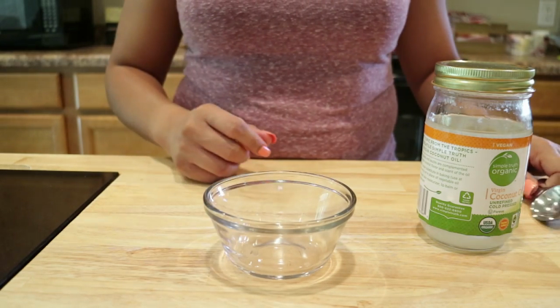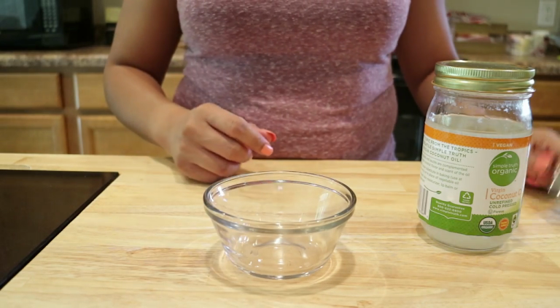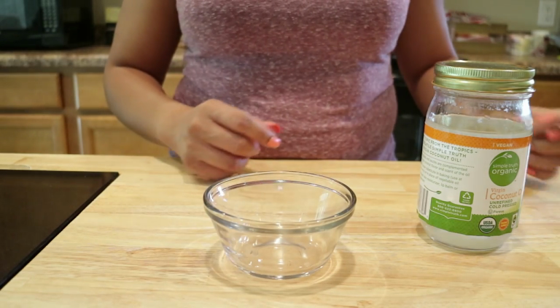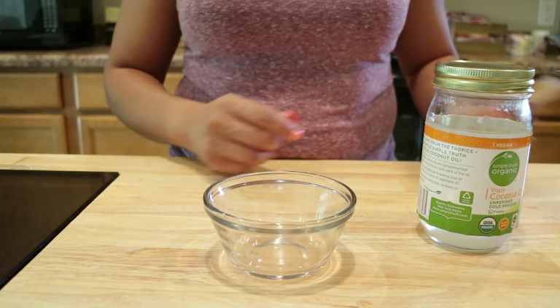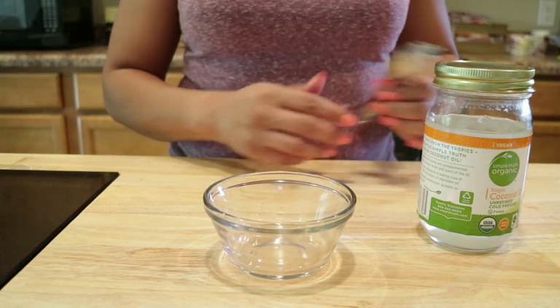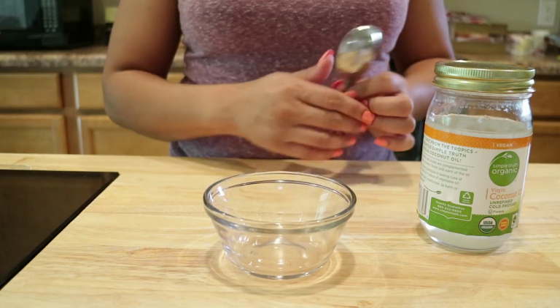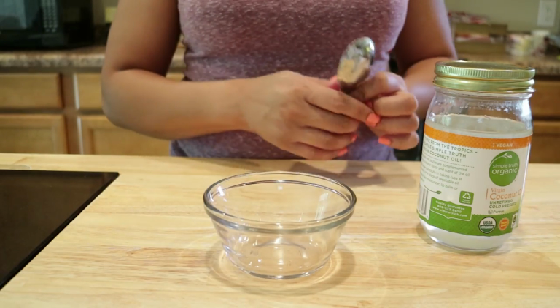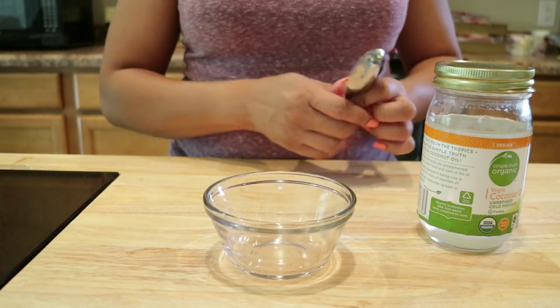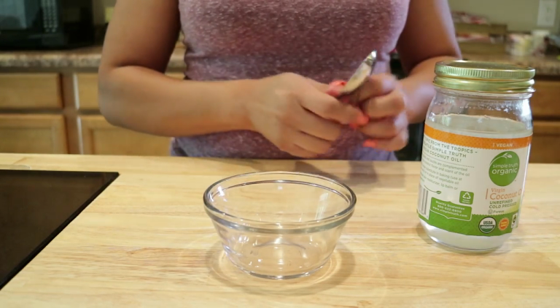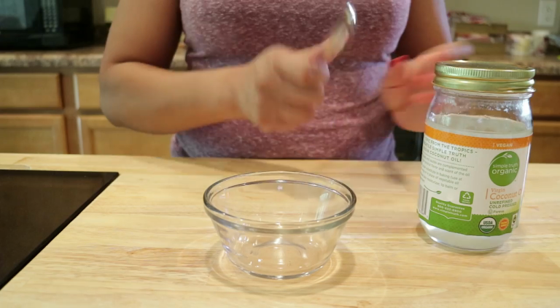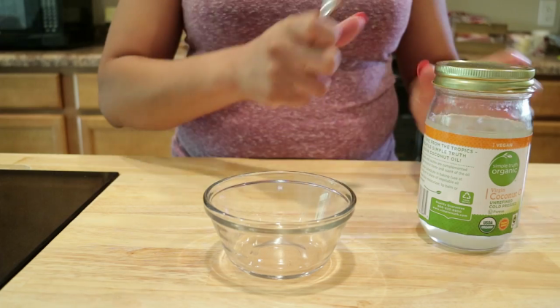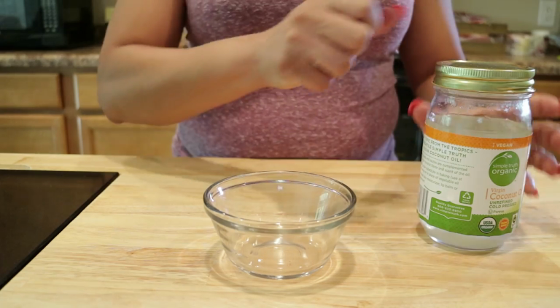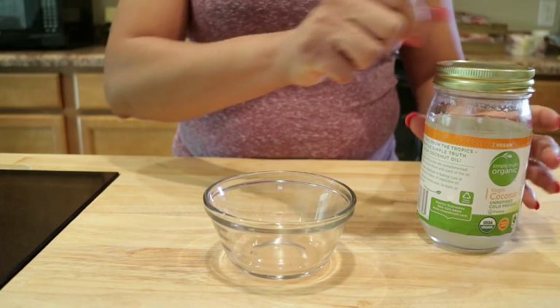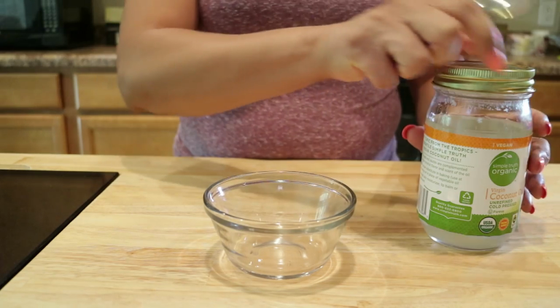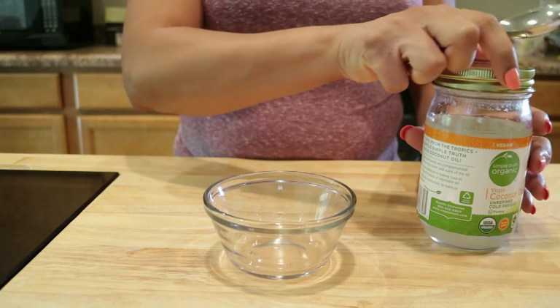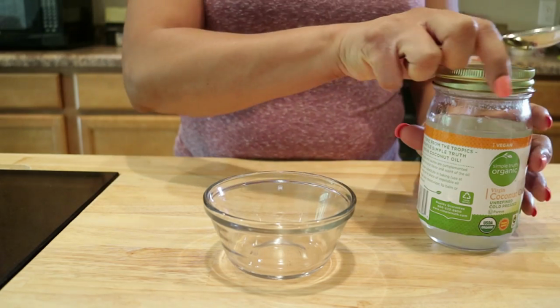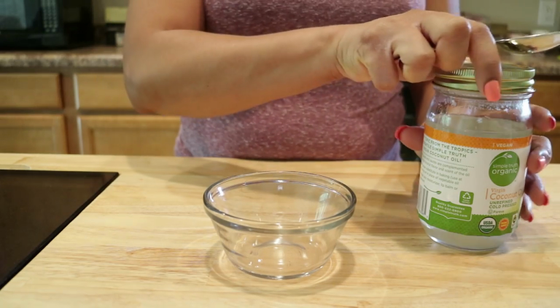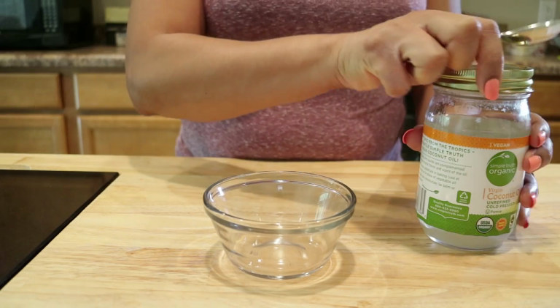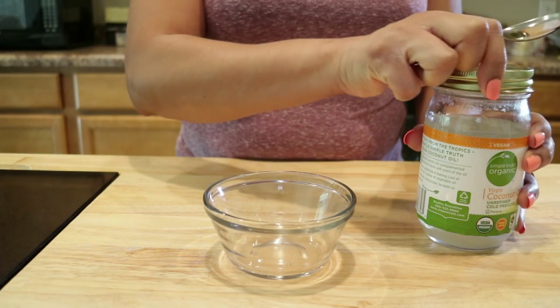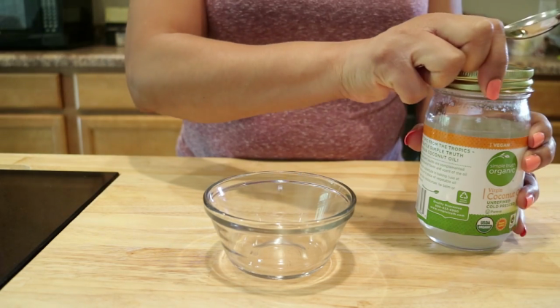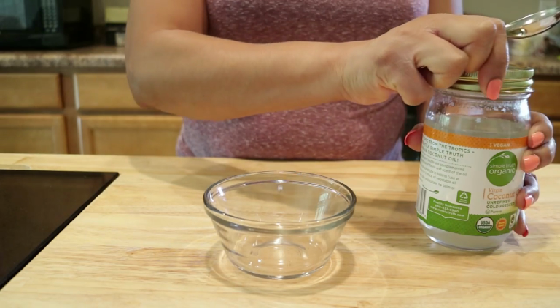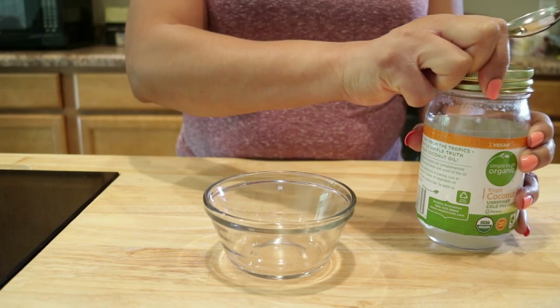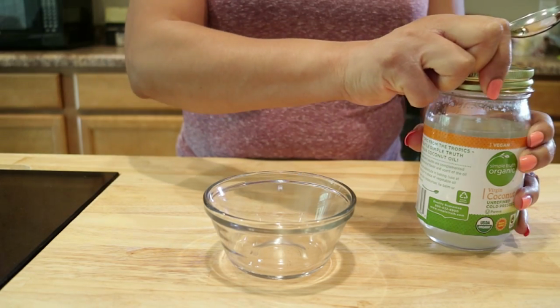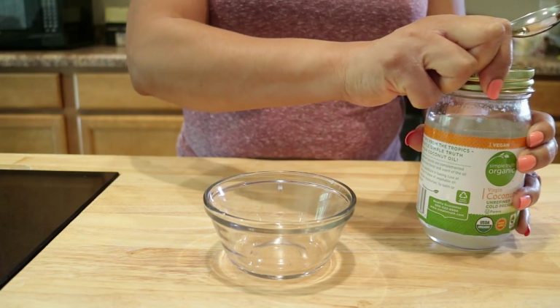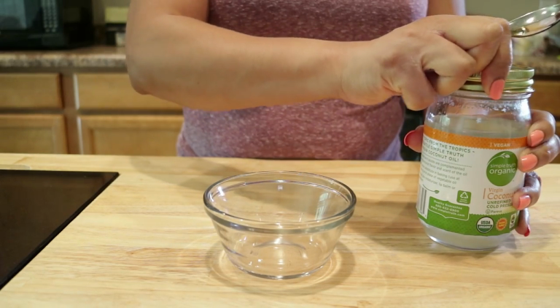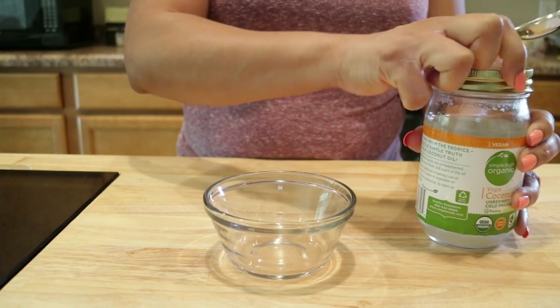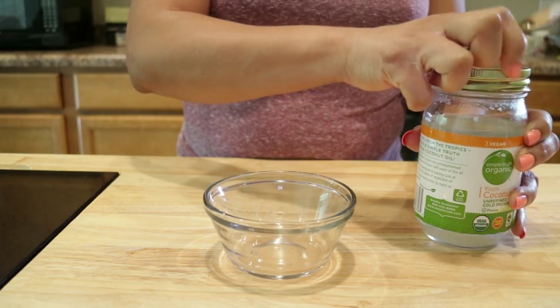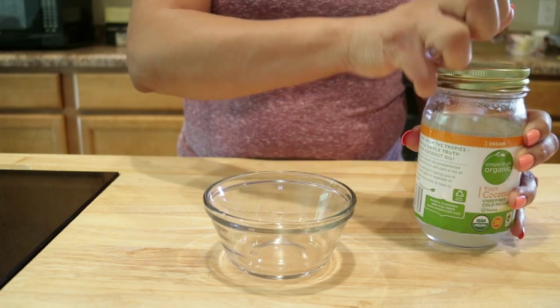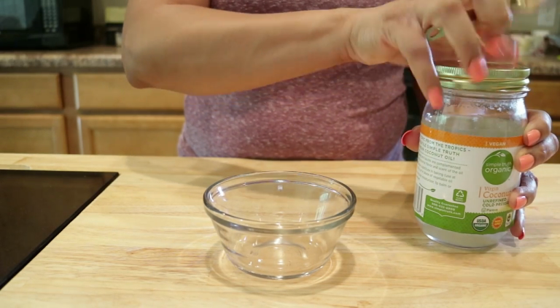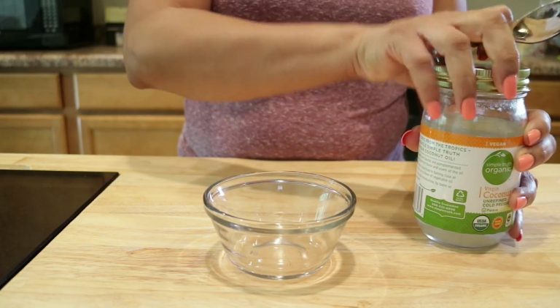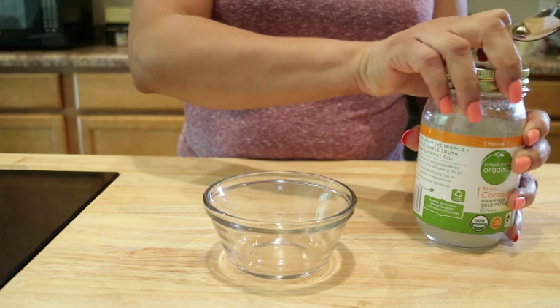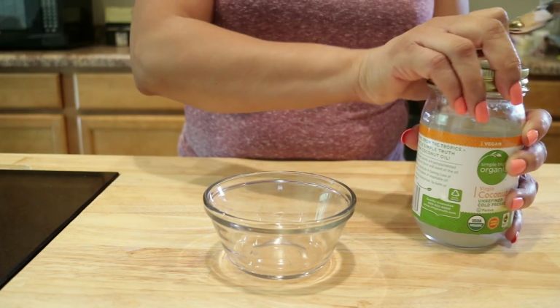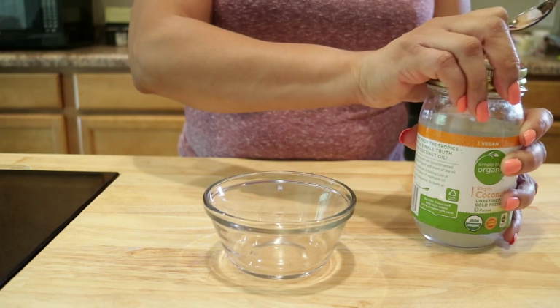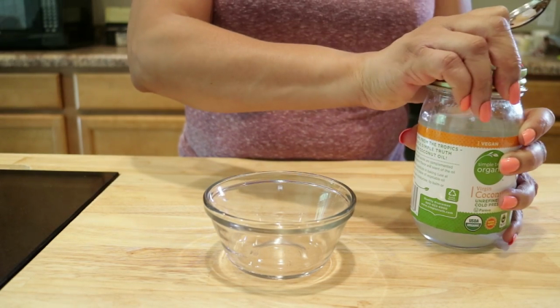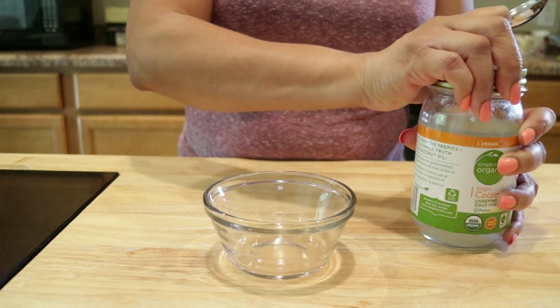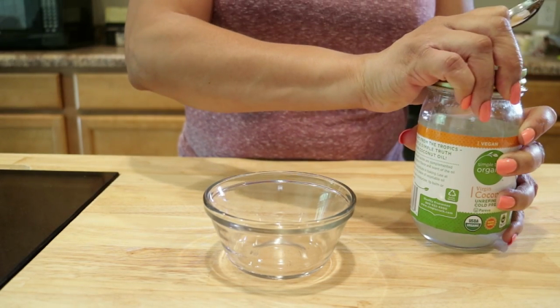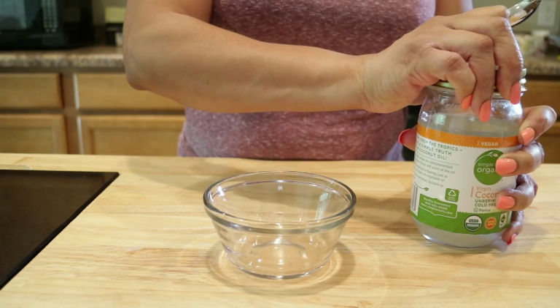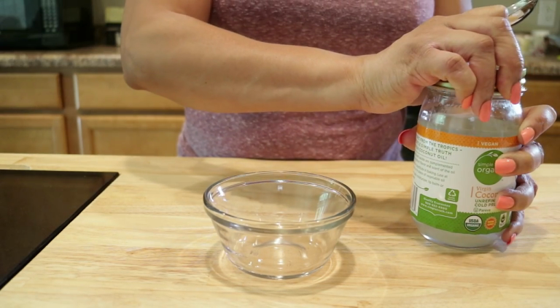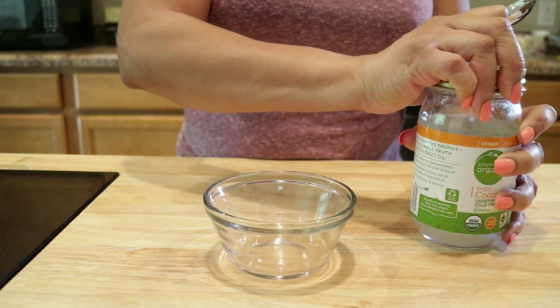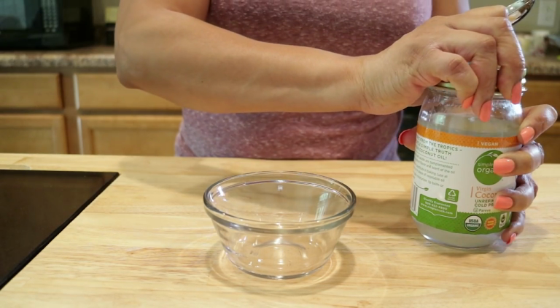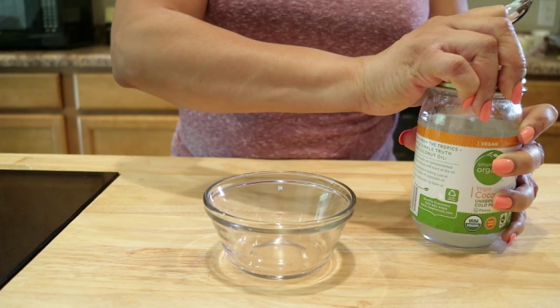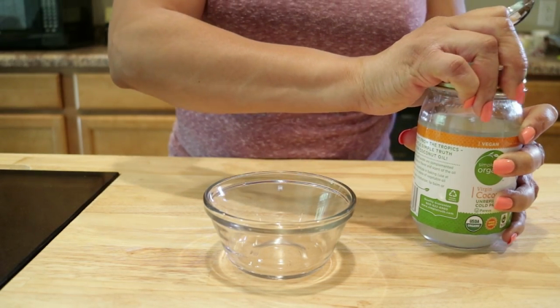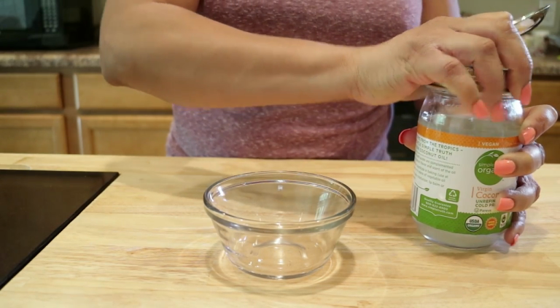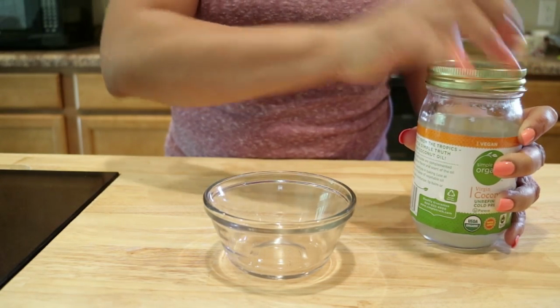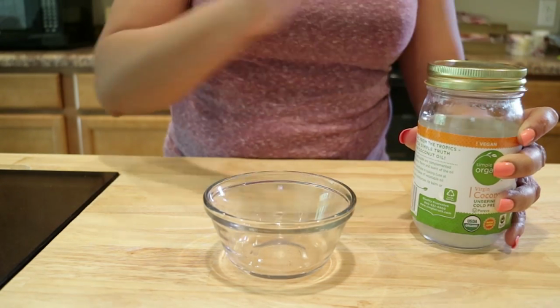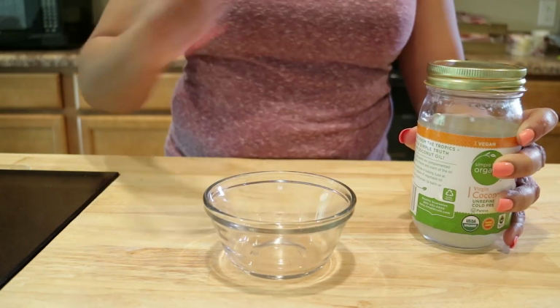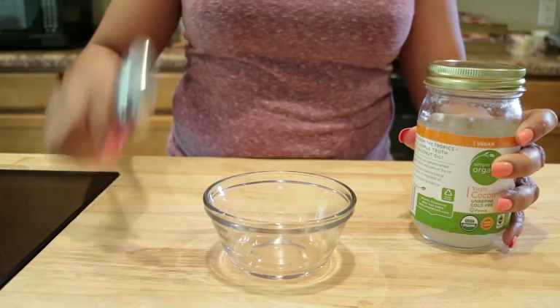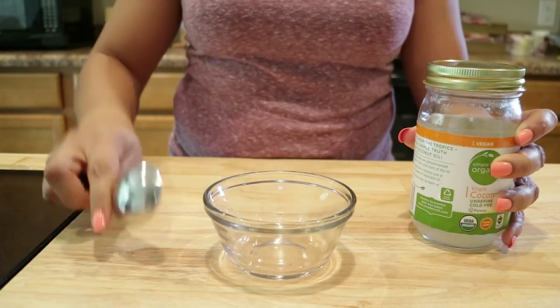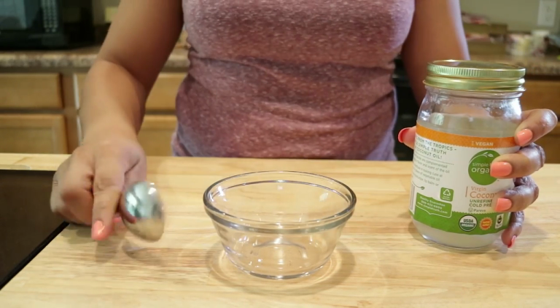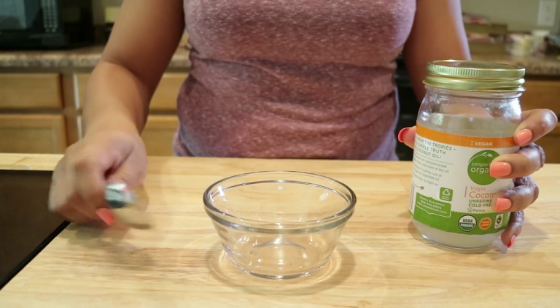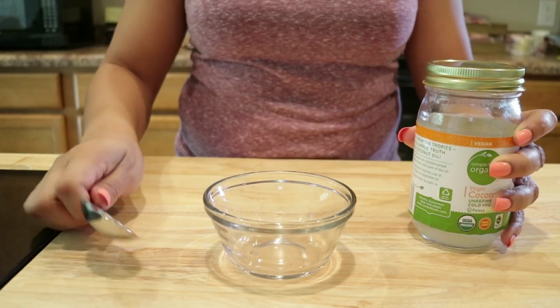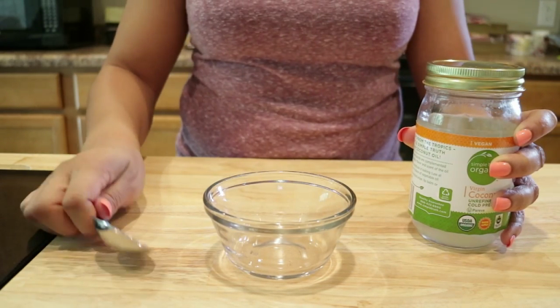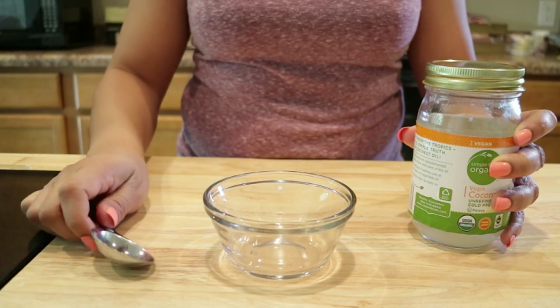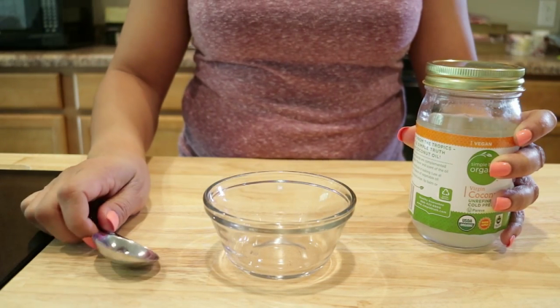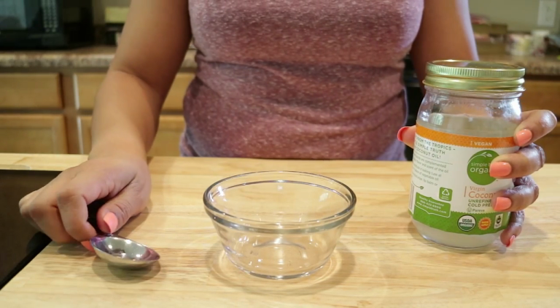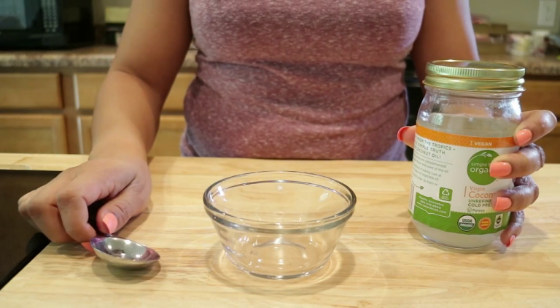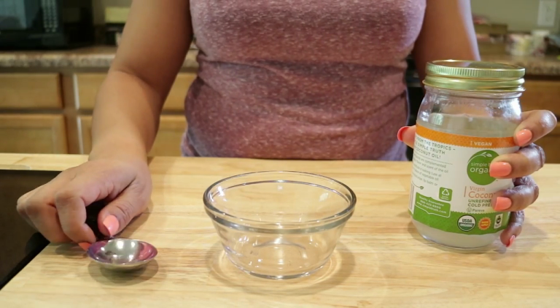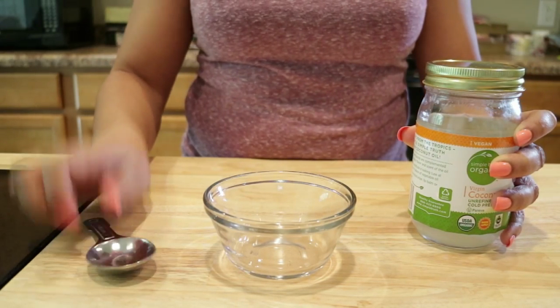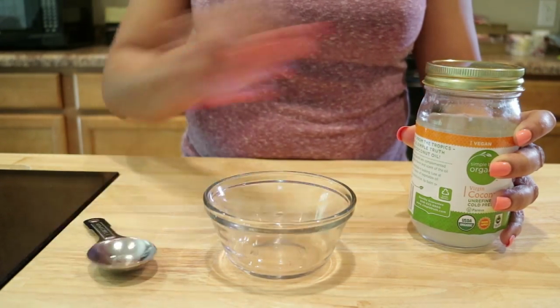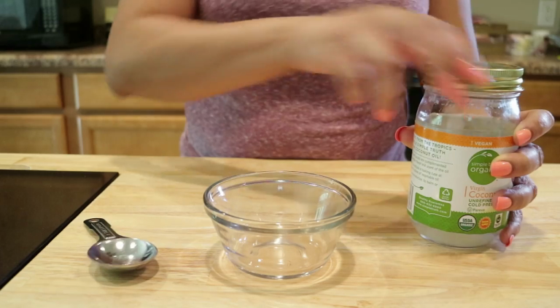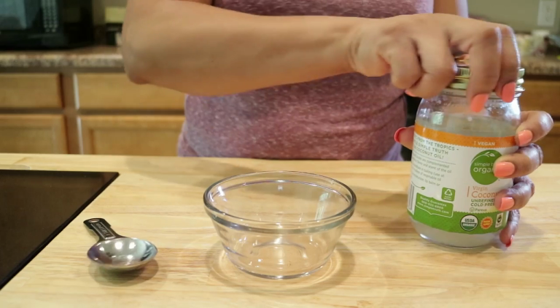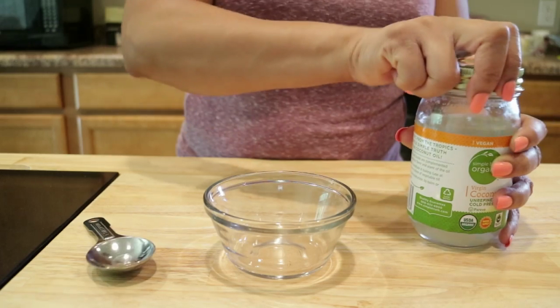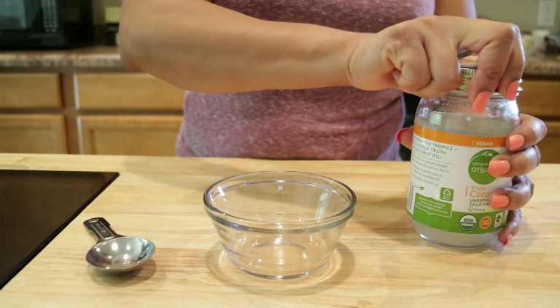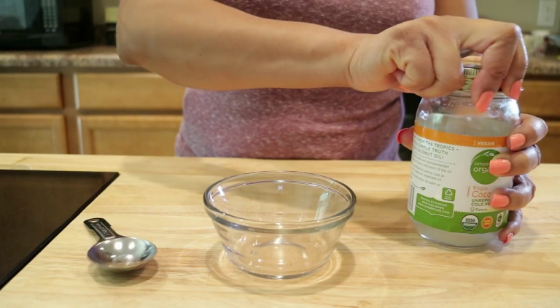So we'll go ahead and do the two tablespoons of the organic coconut oil.